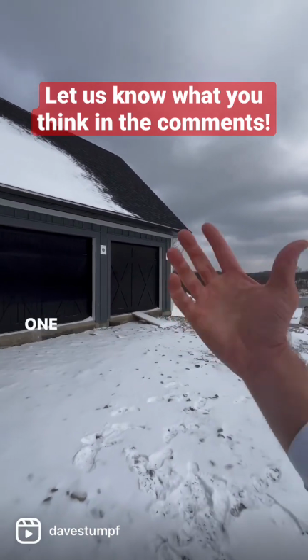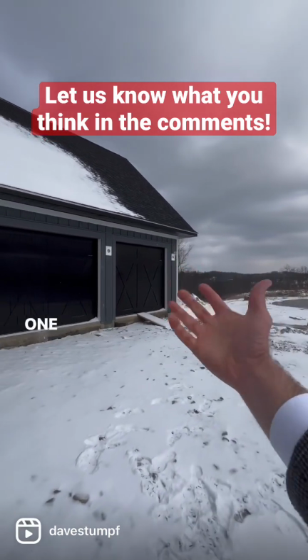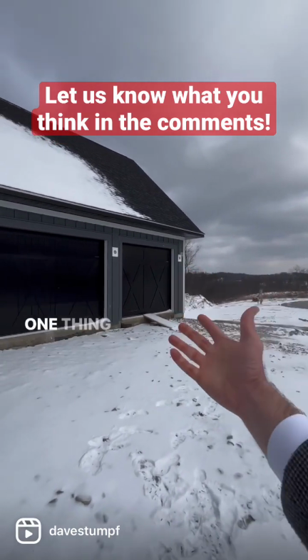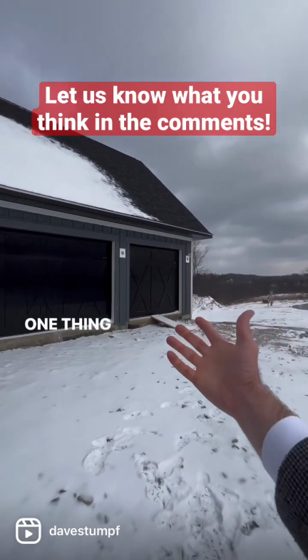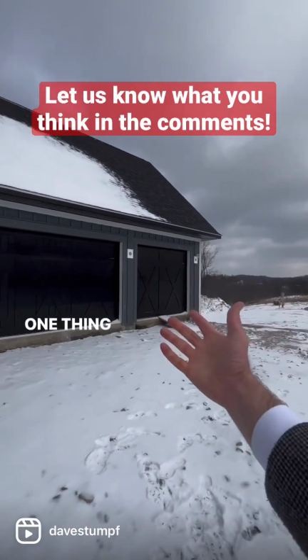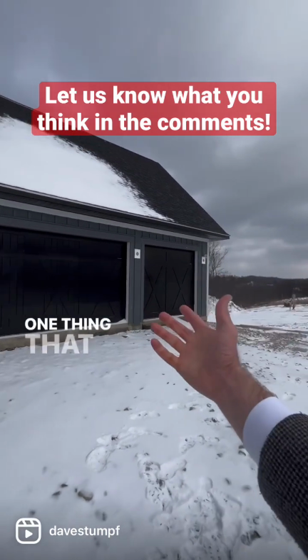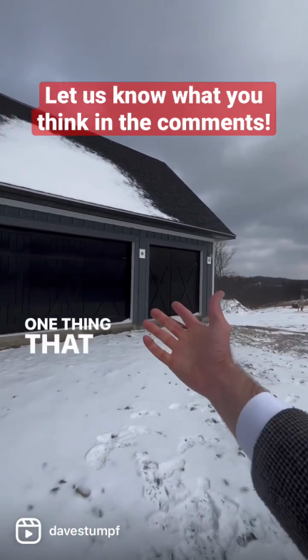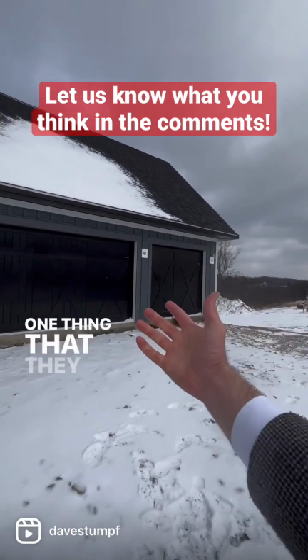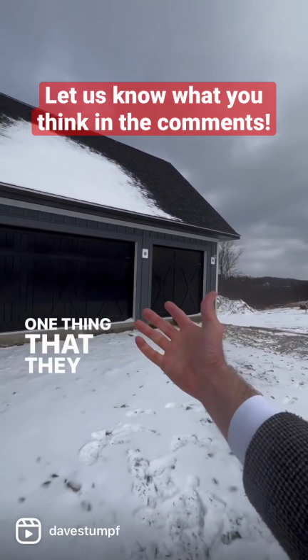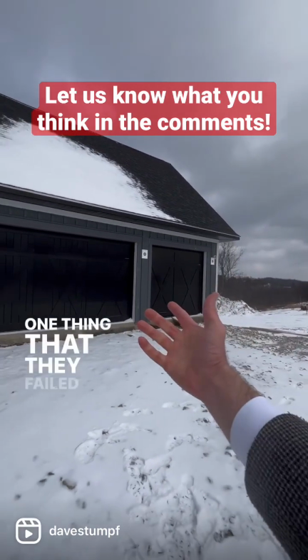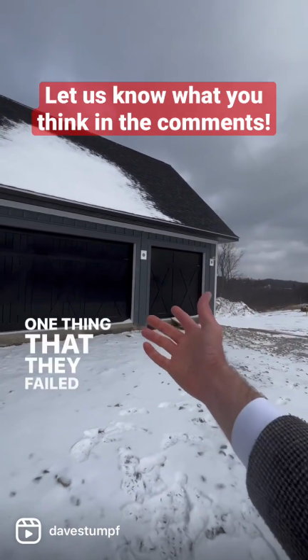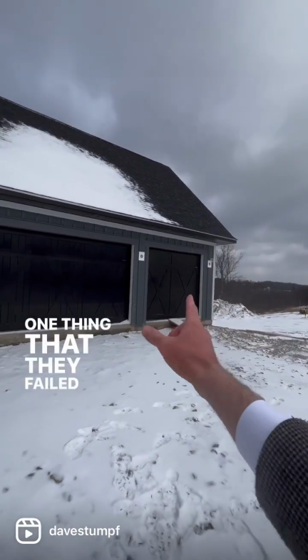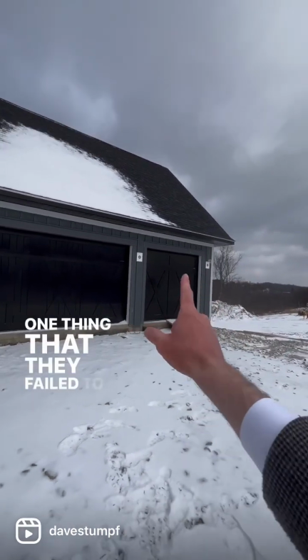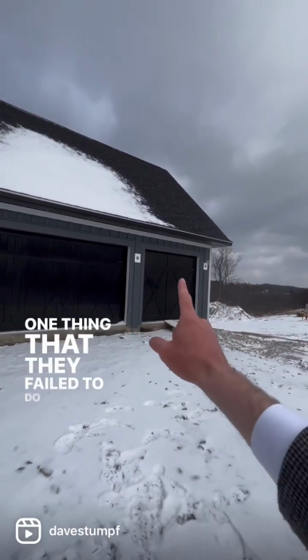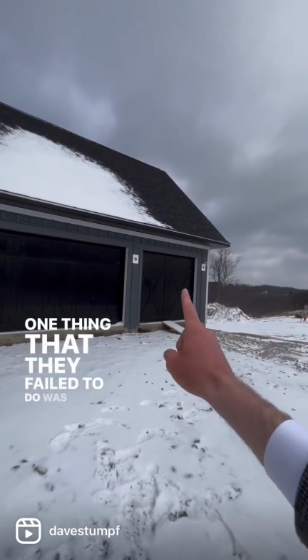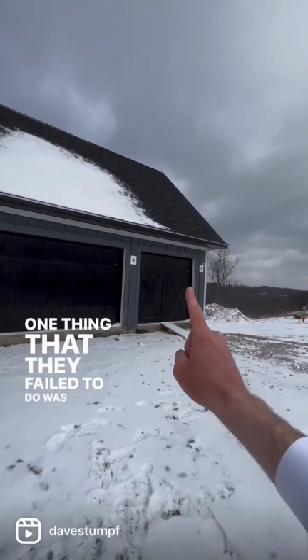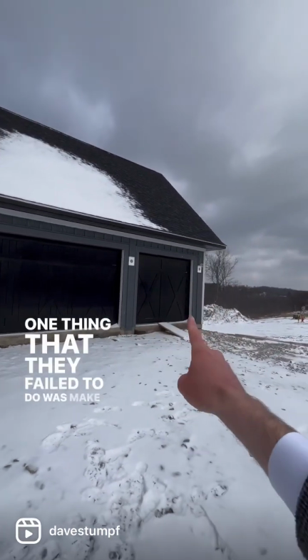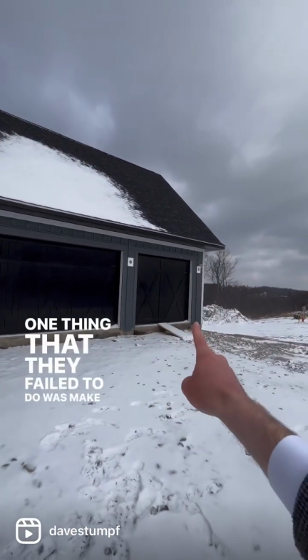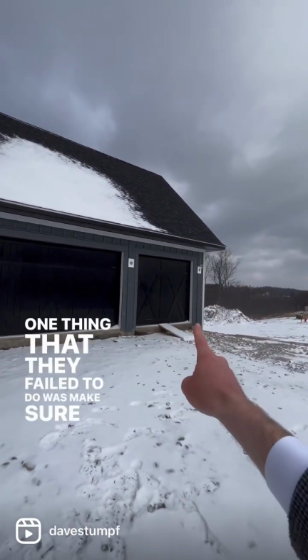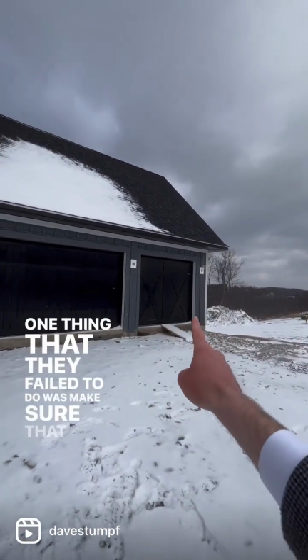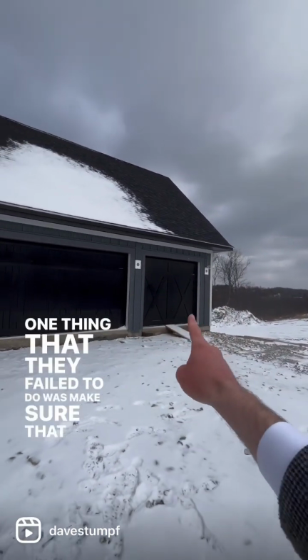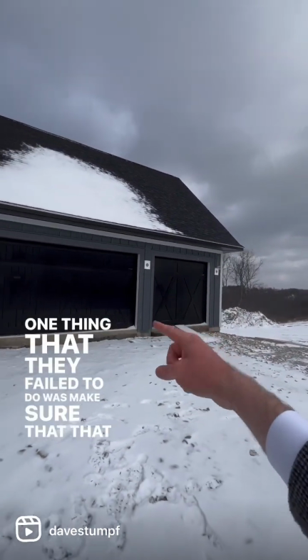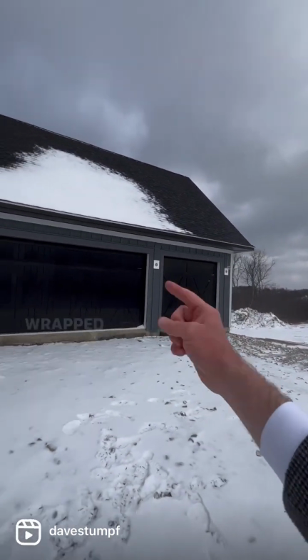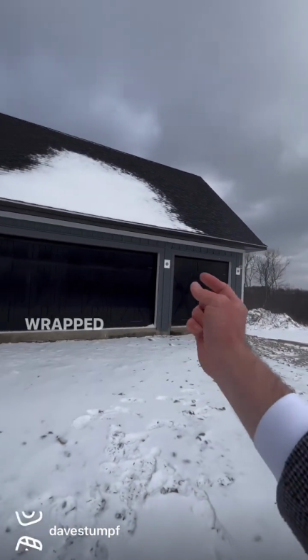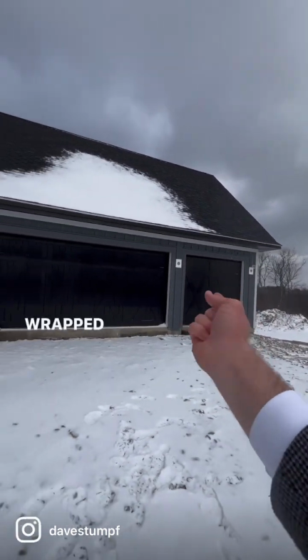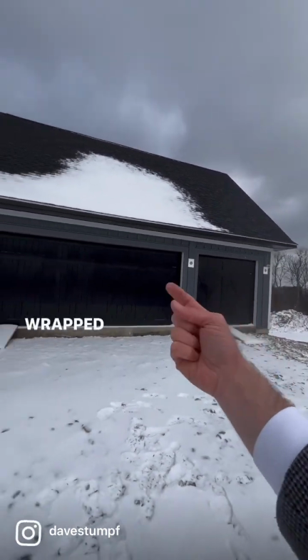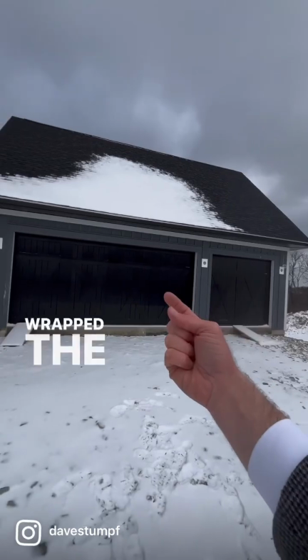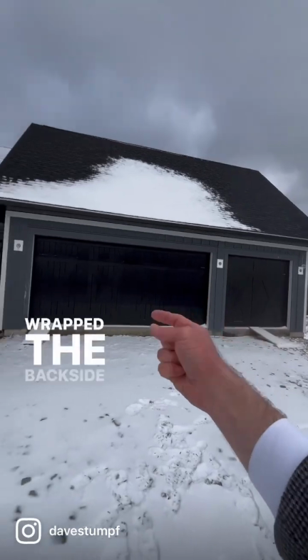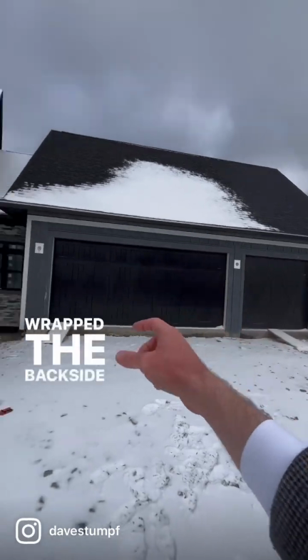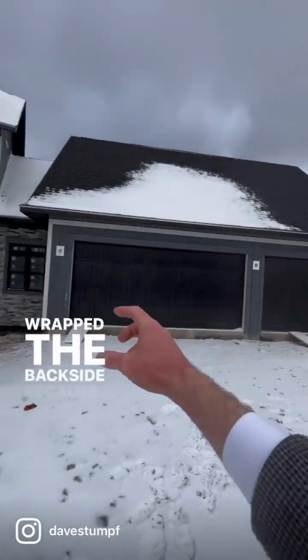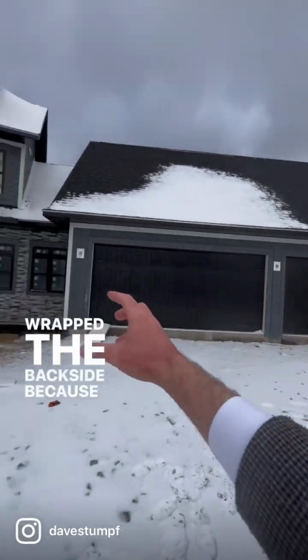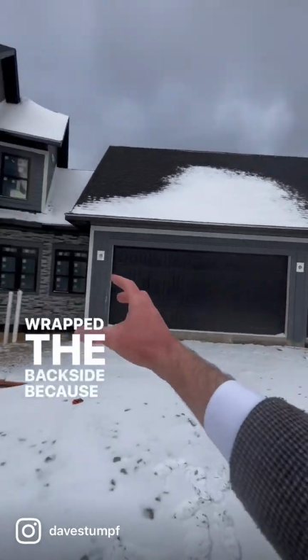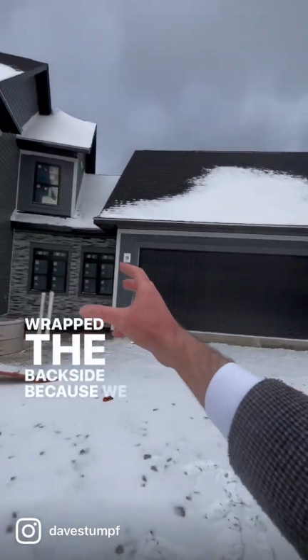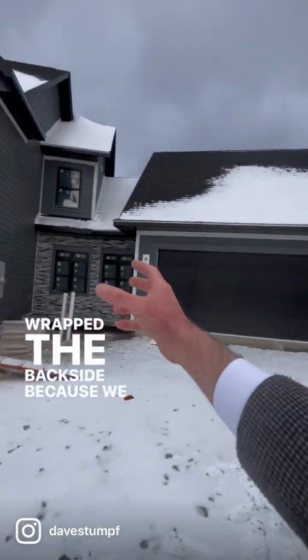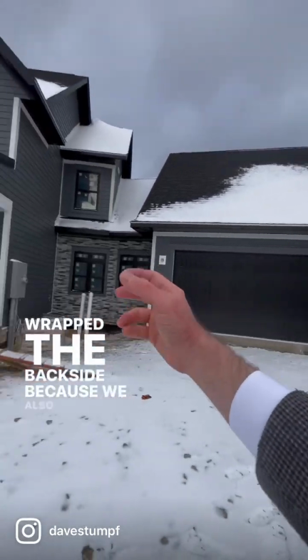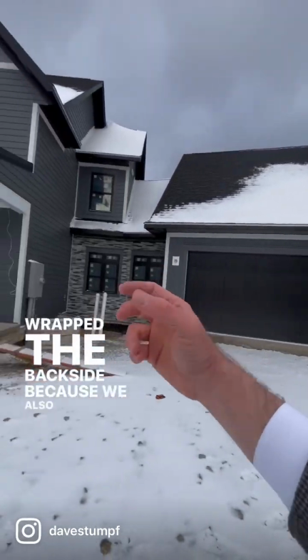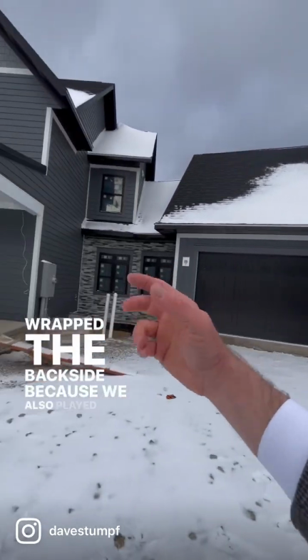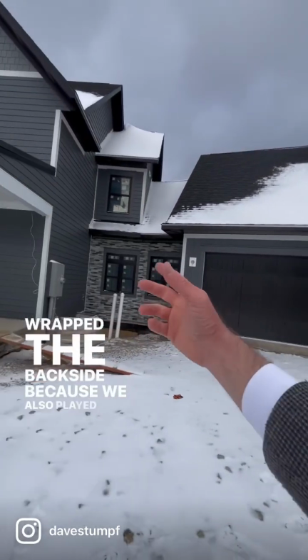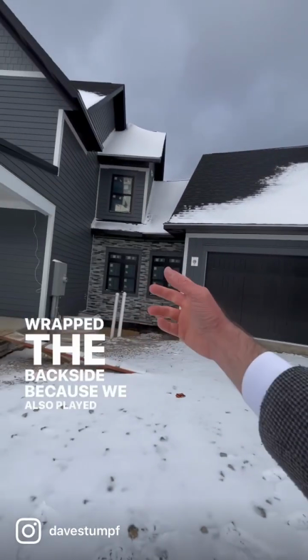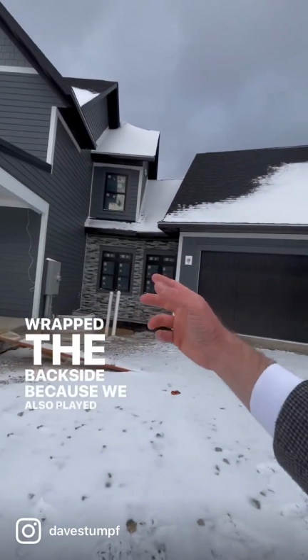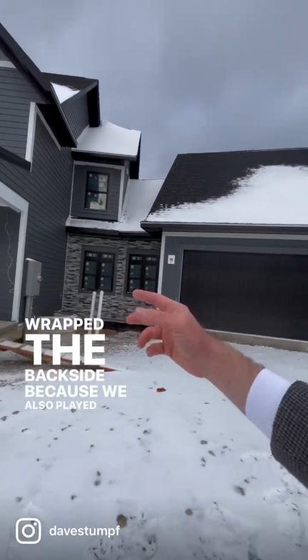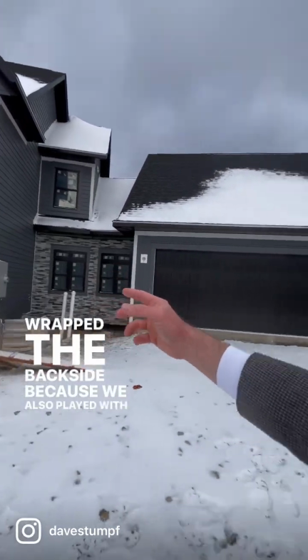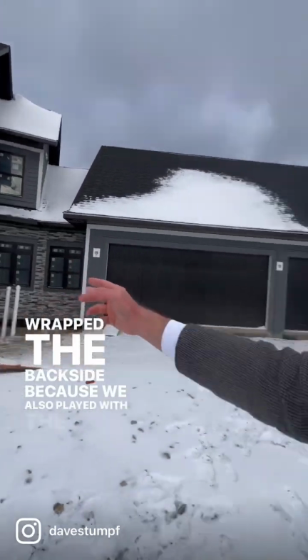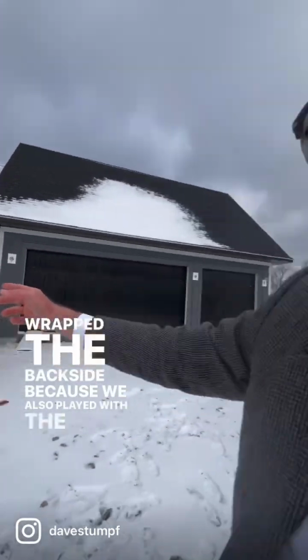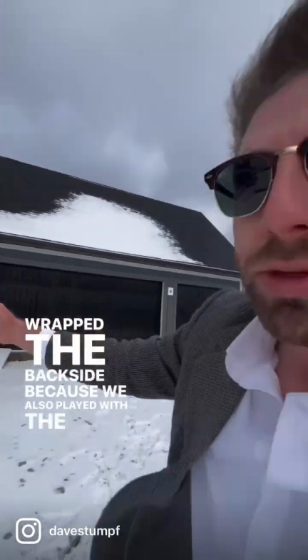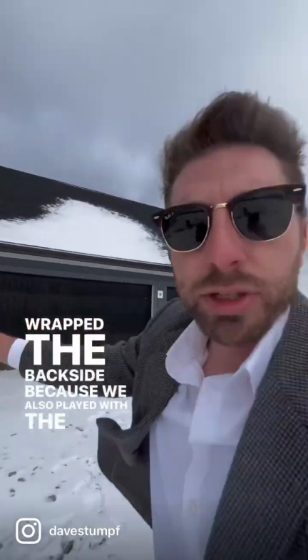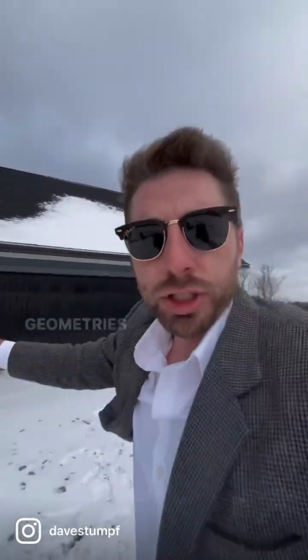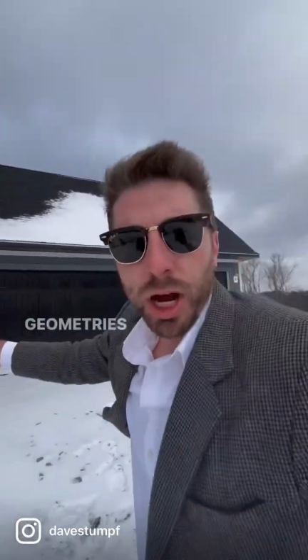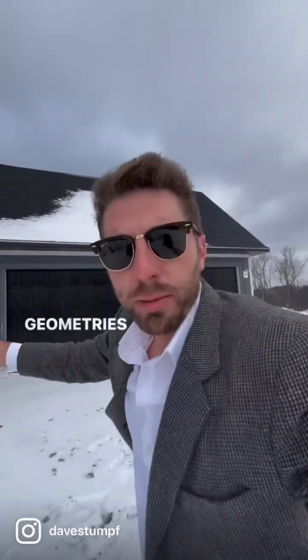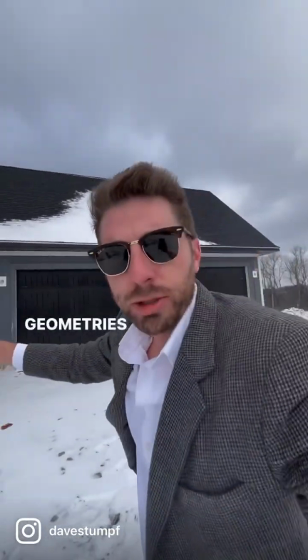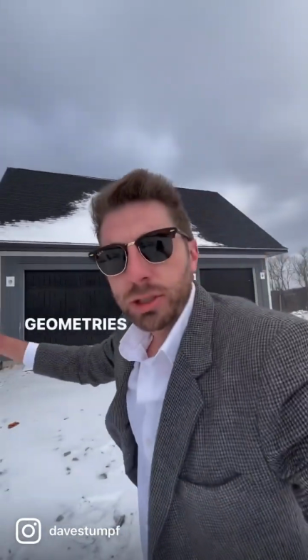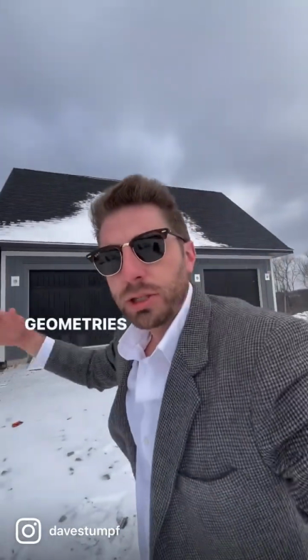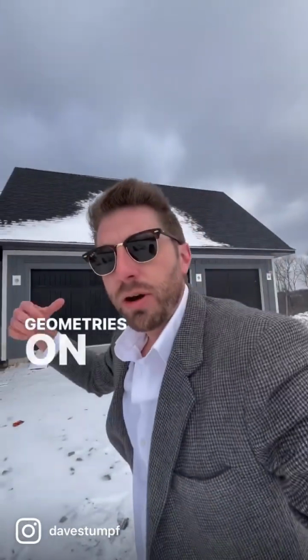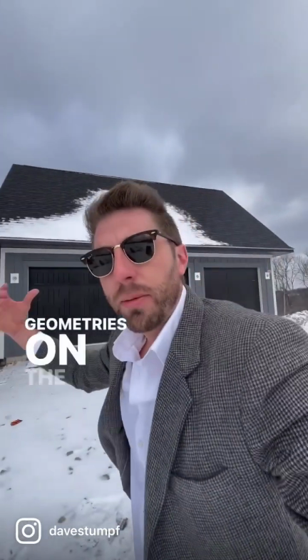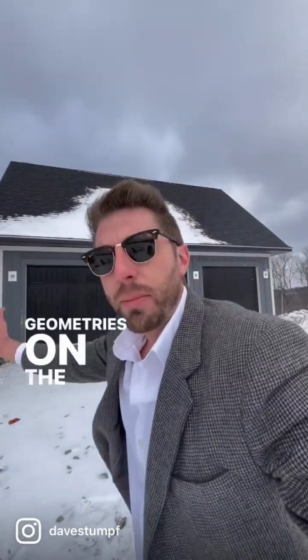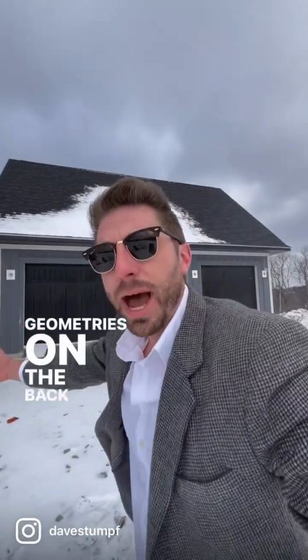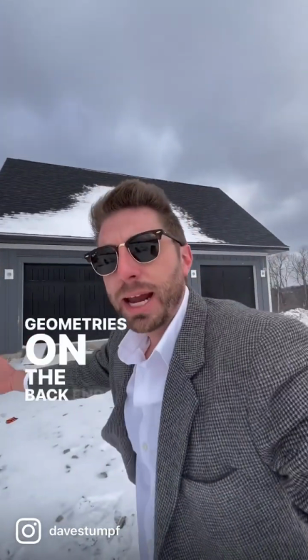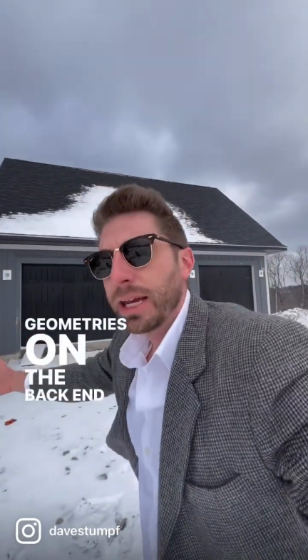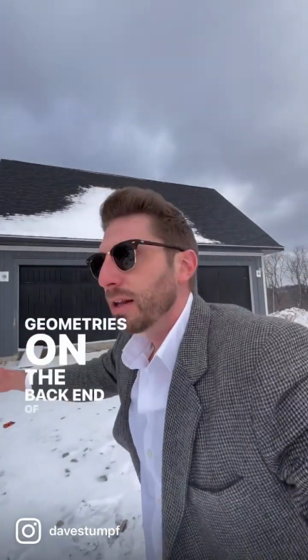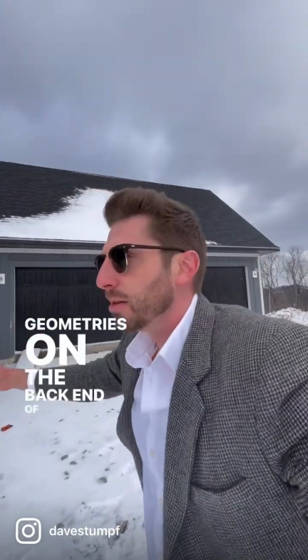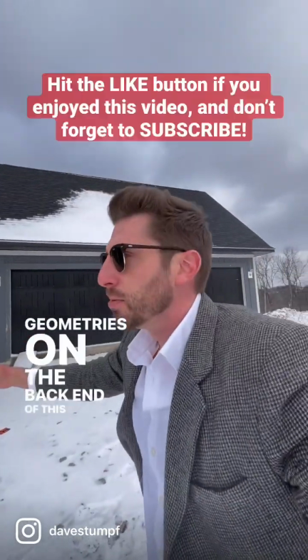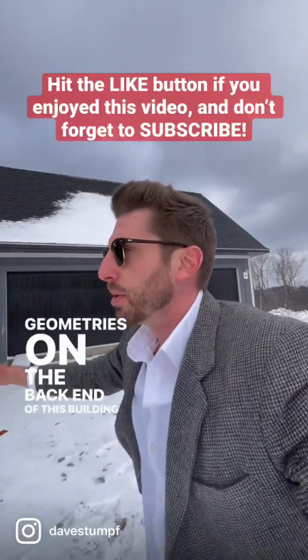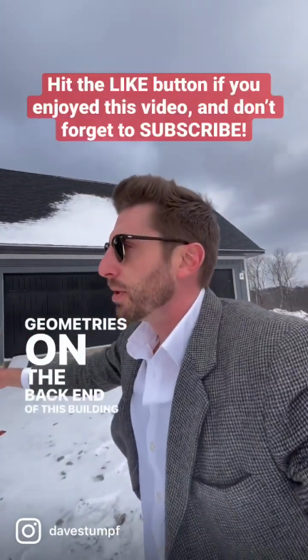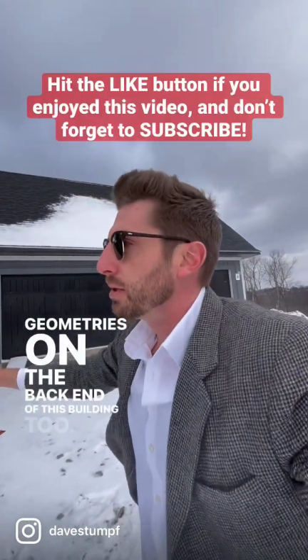One thing that they failed to do was make sure that that wrapped the back side, because we also played with the geometries on the back end of this building too.